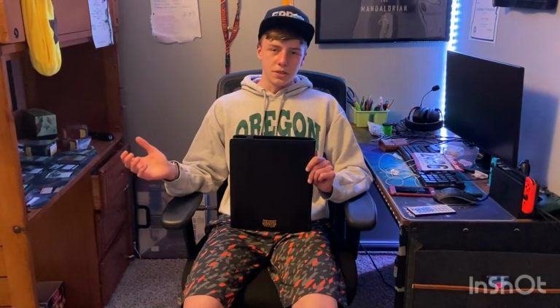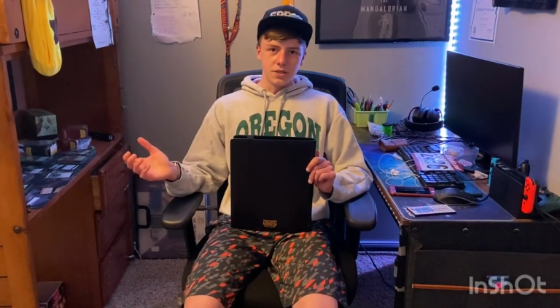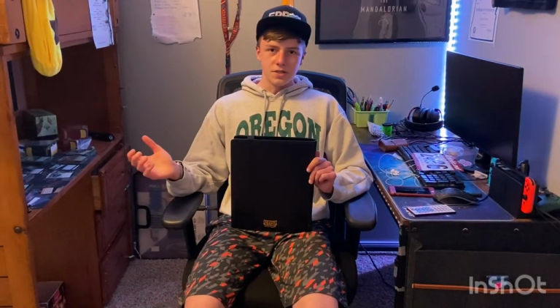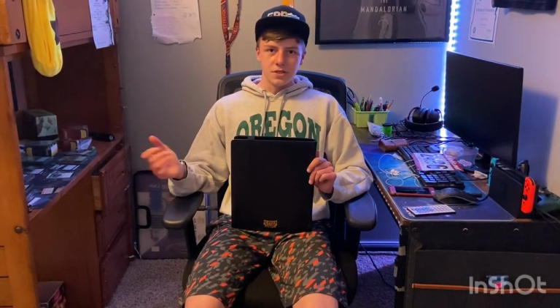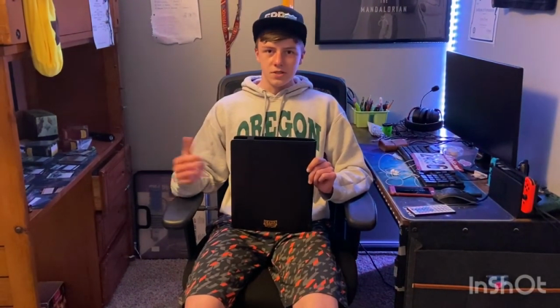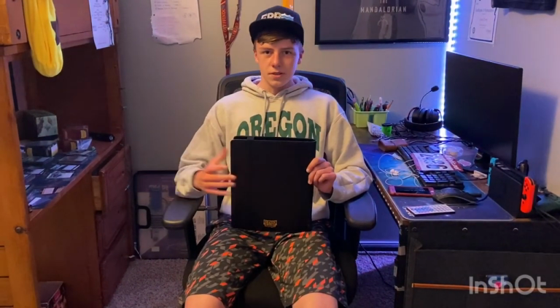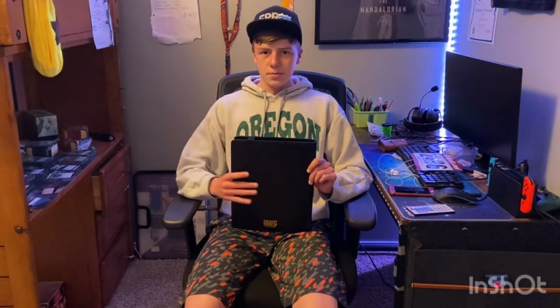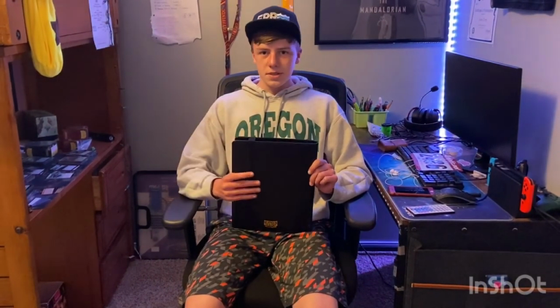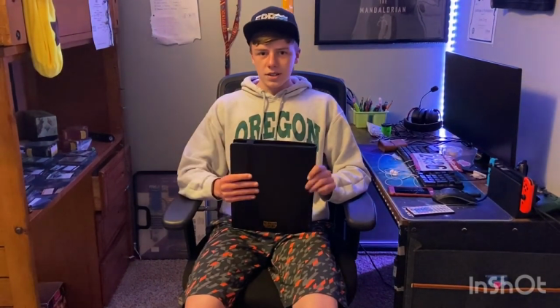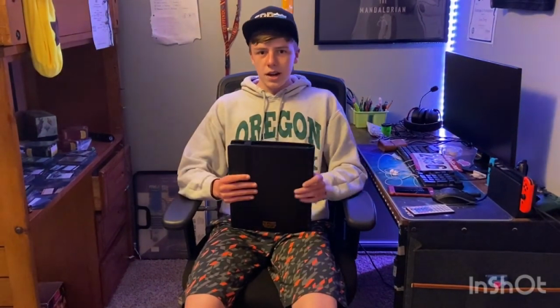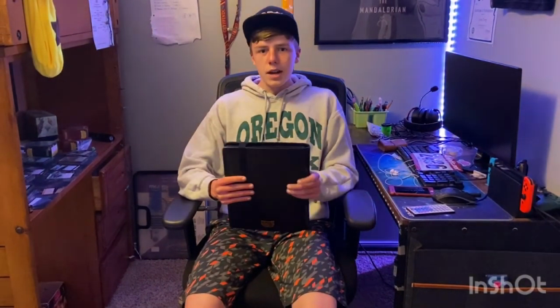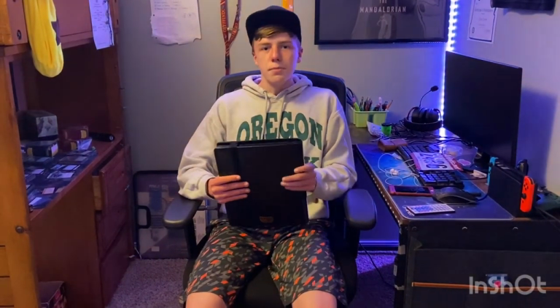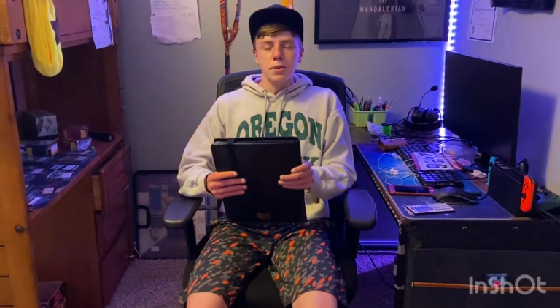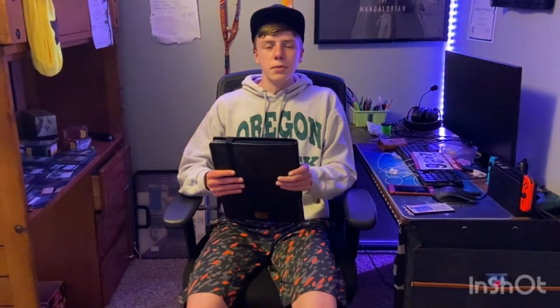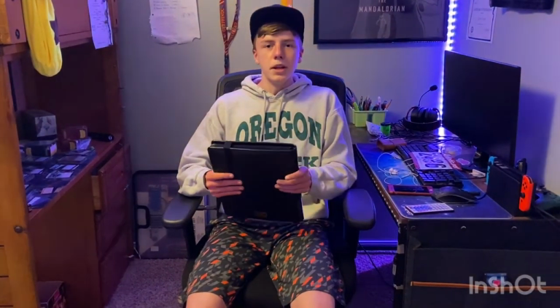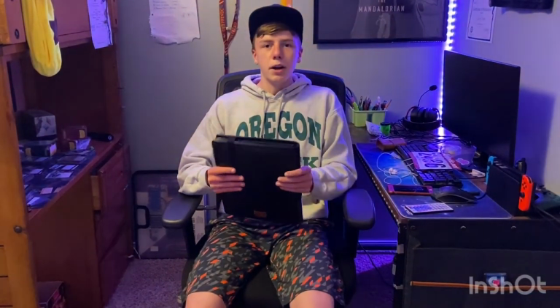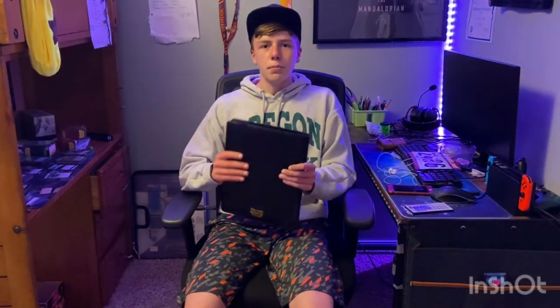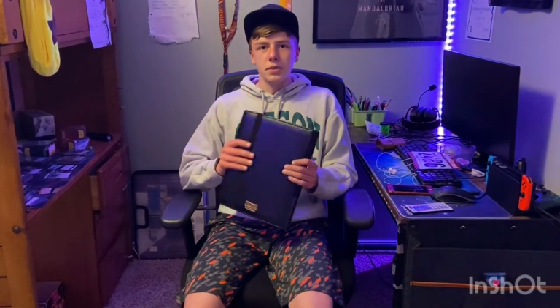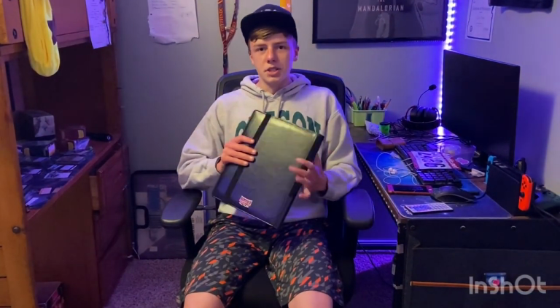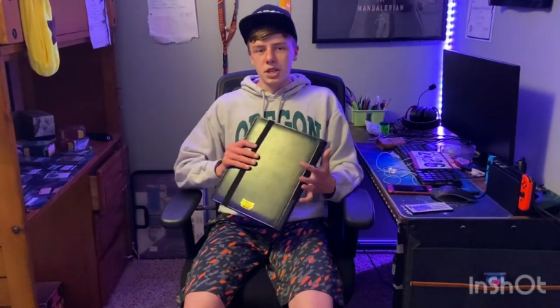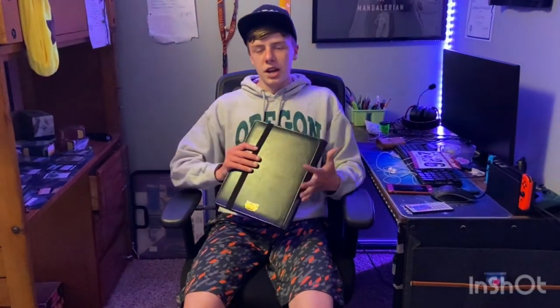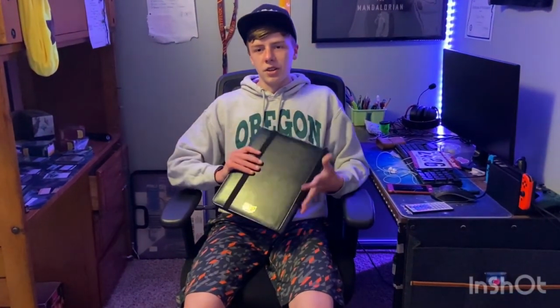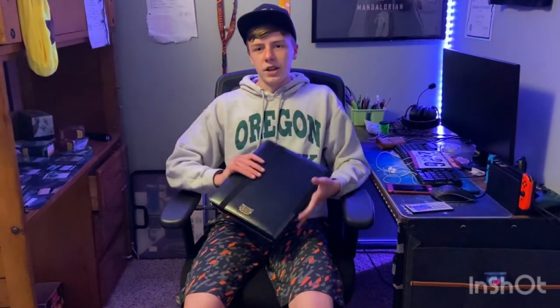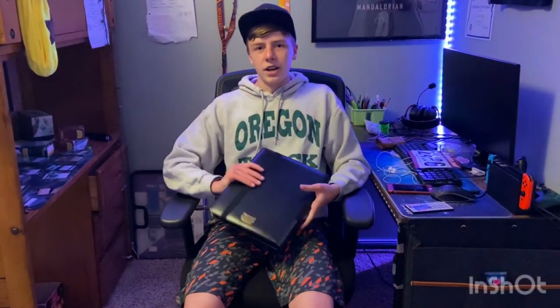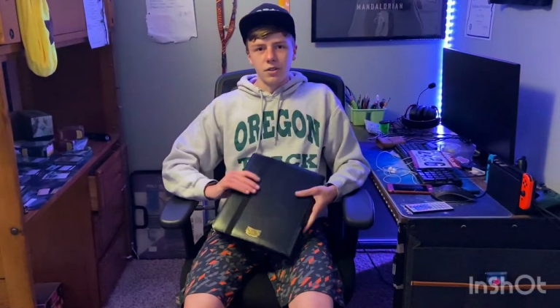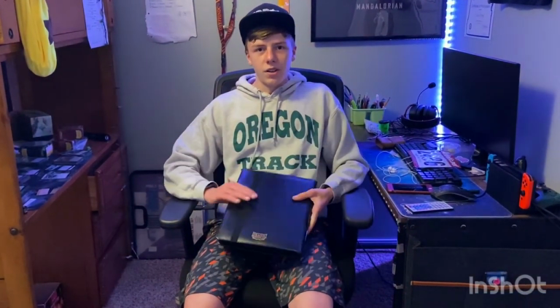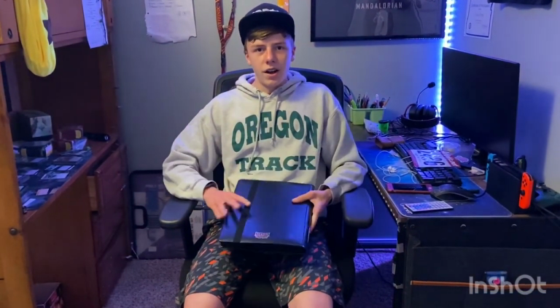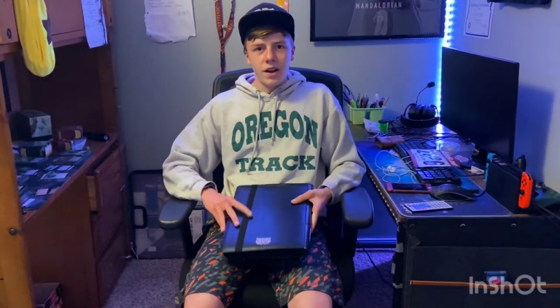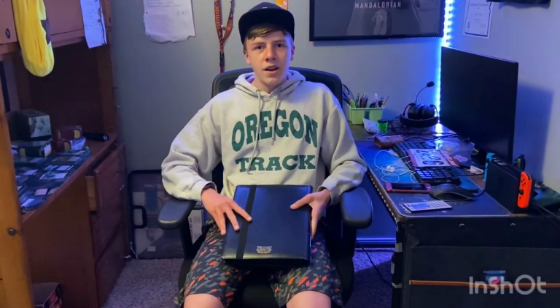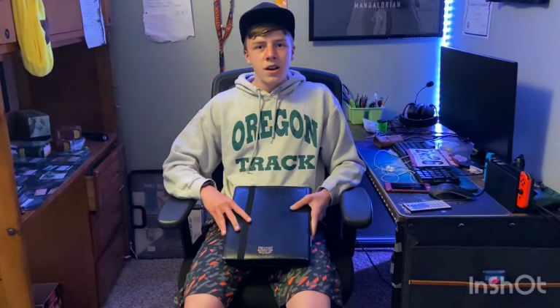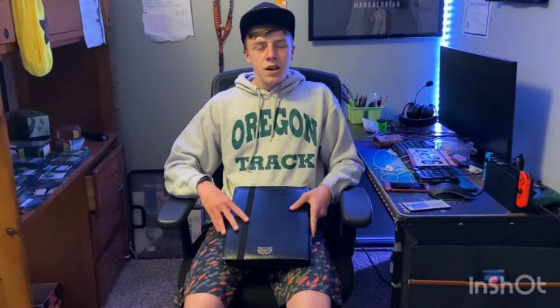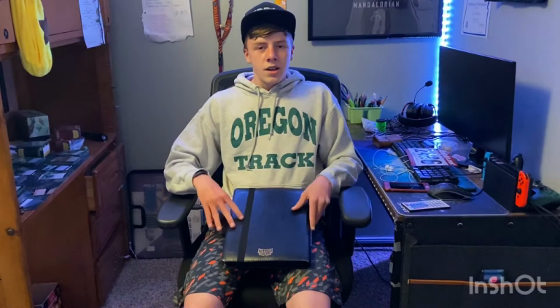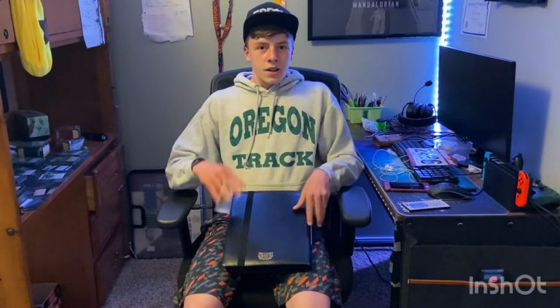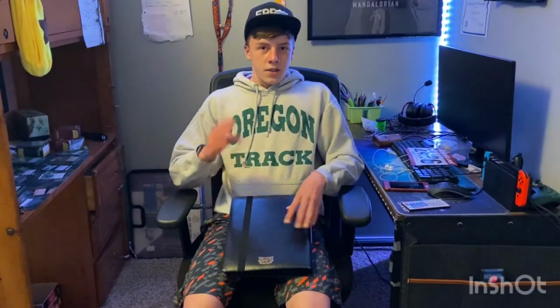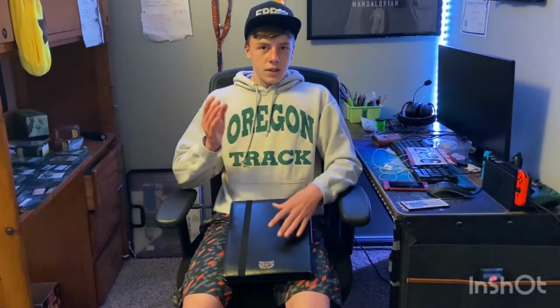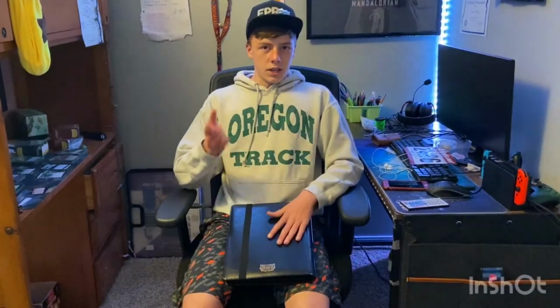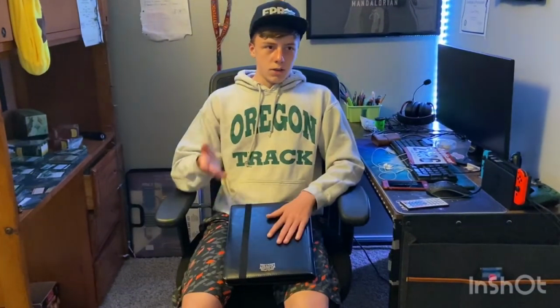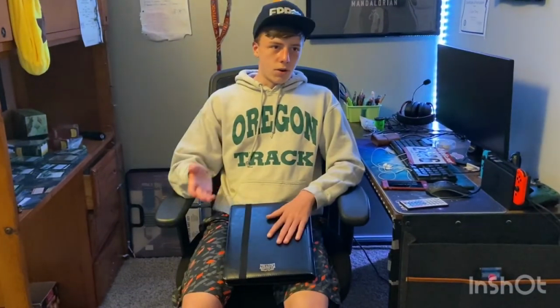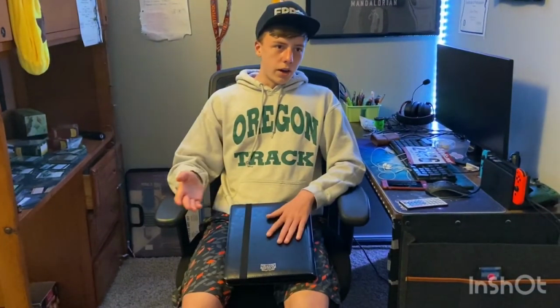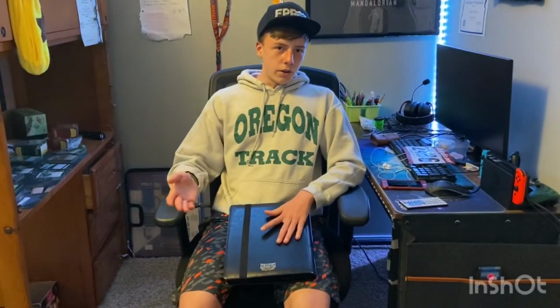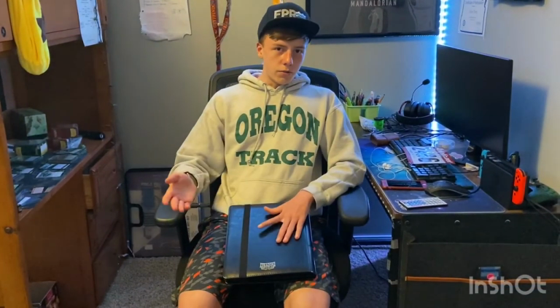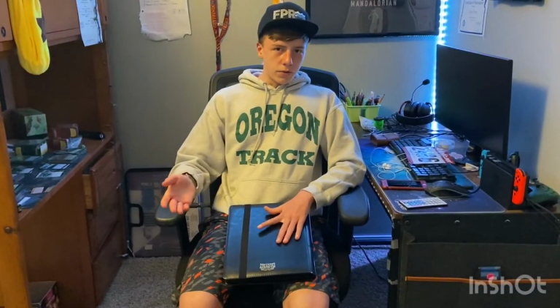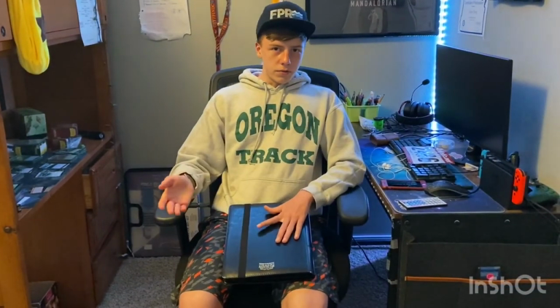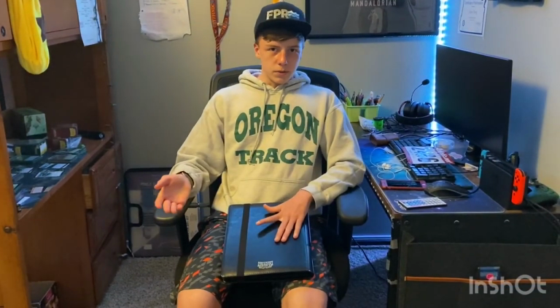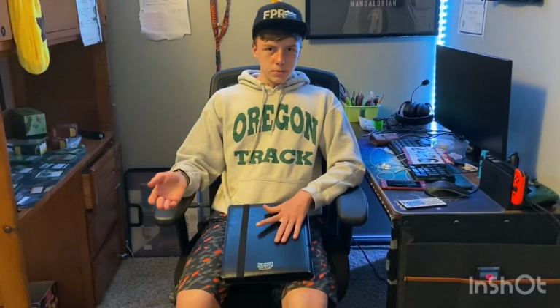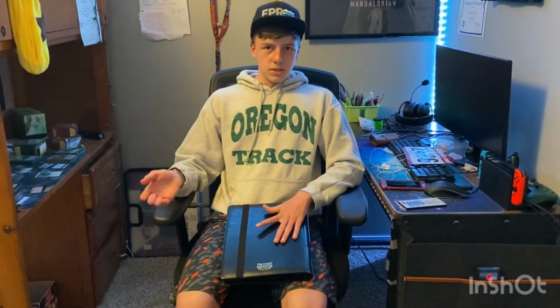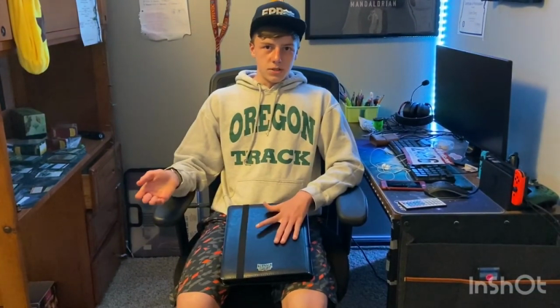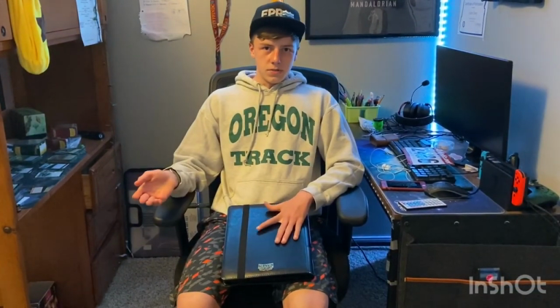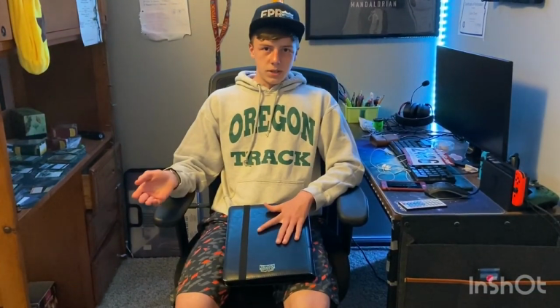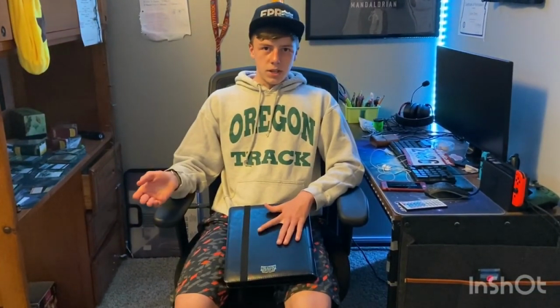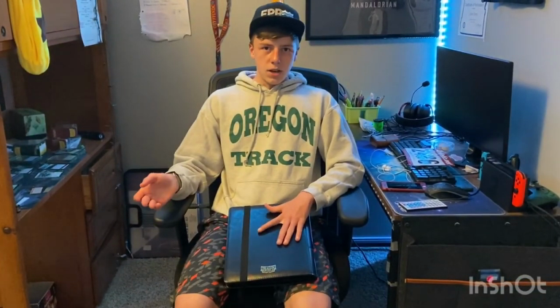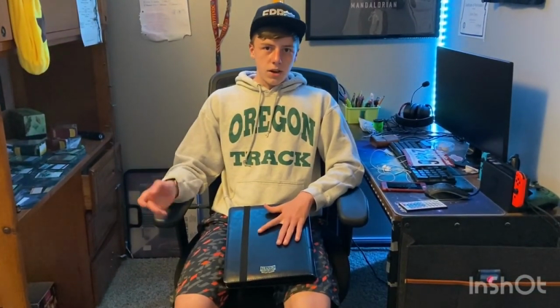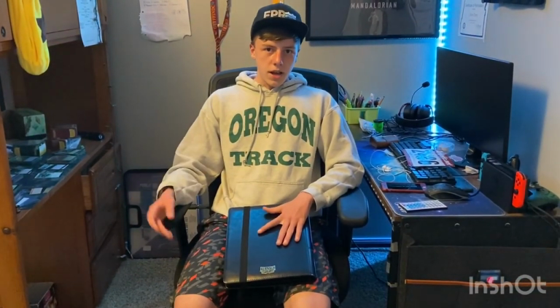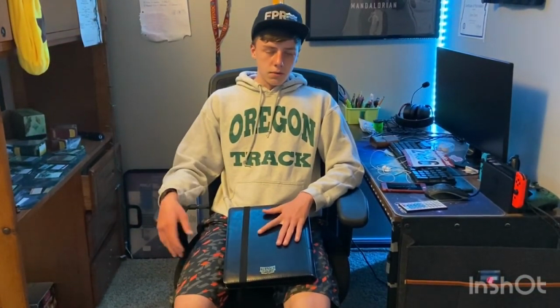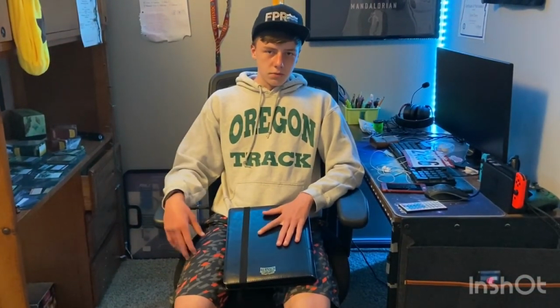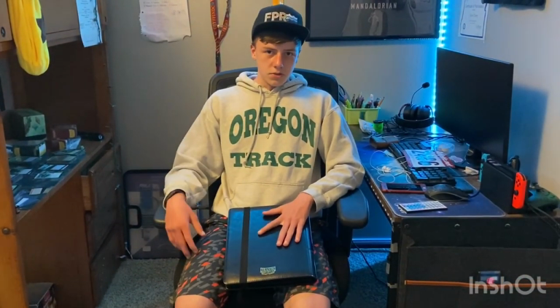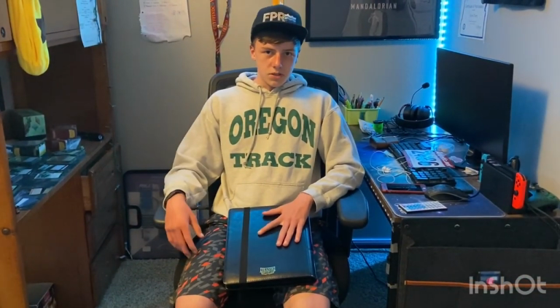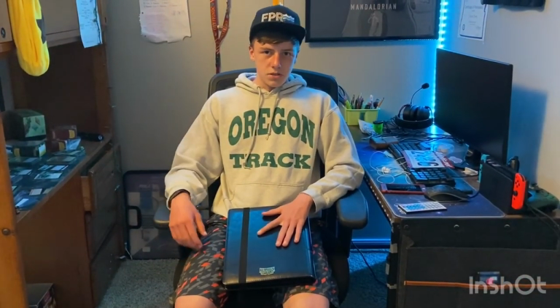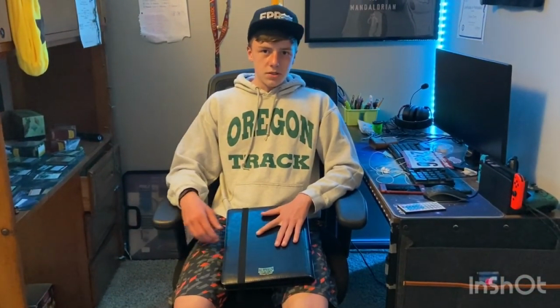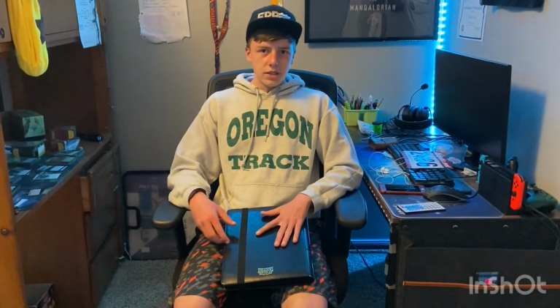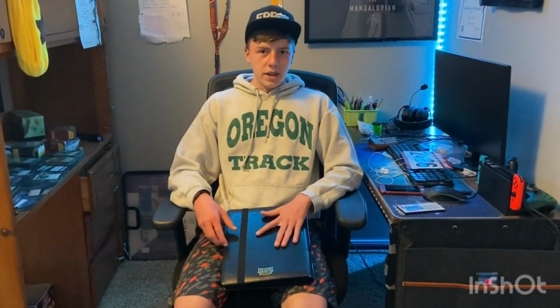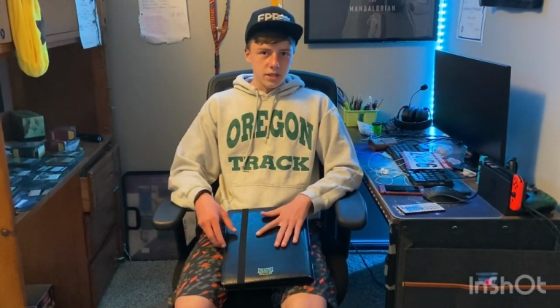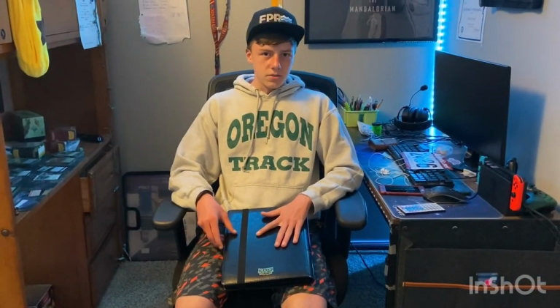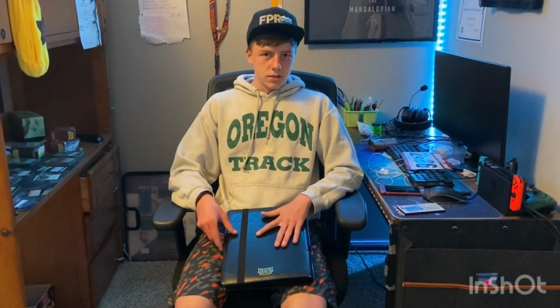Please subscribe — it would help the channel out a lot. Thank you, Otto, for filming this video. And we'll see you in the next one.